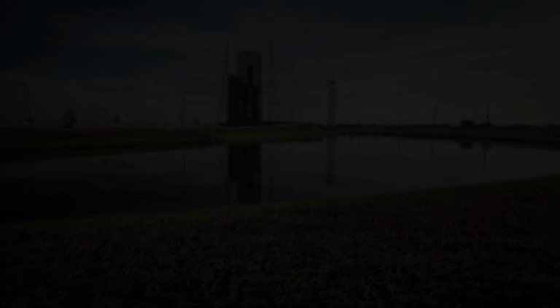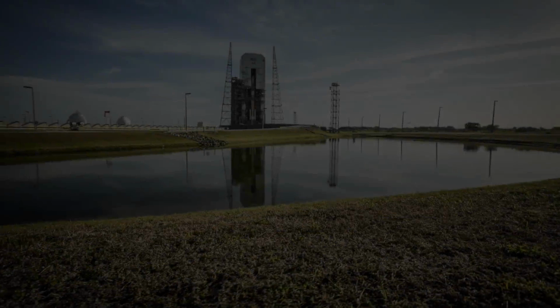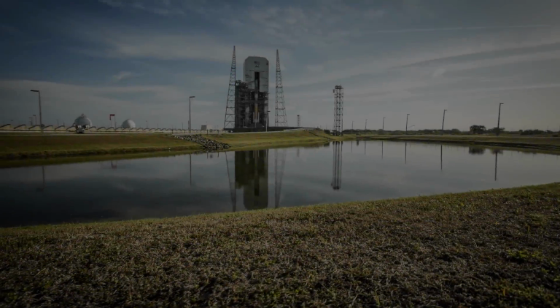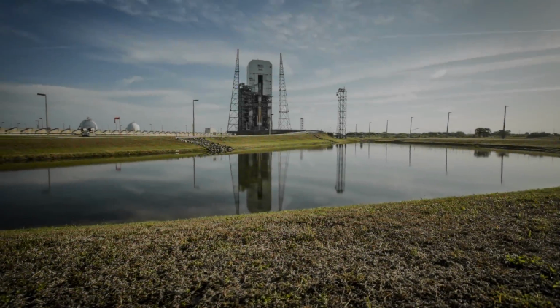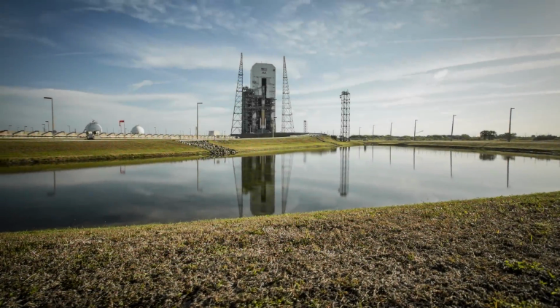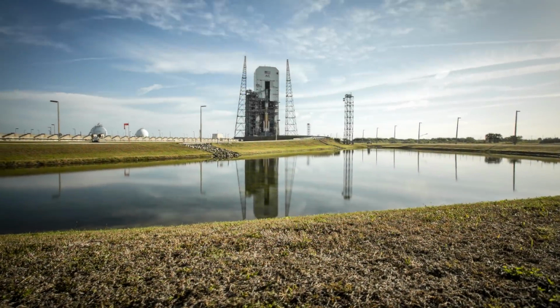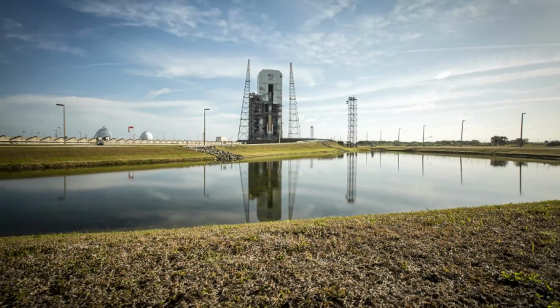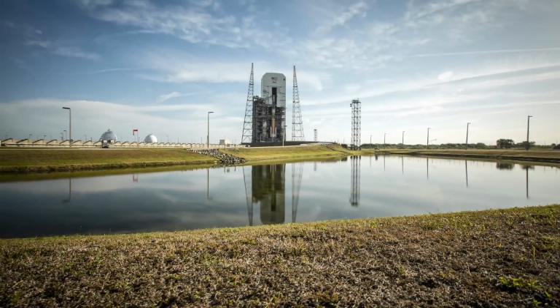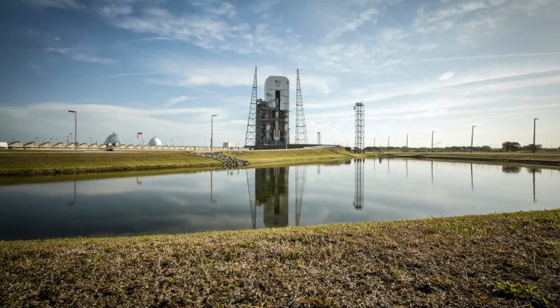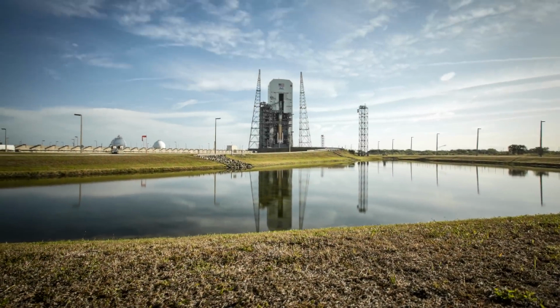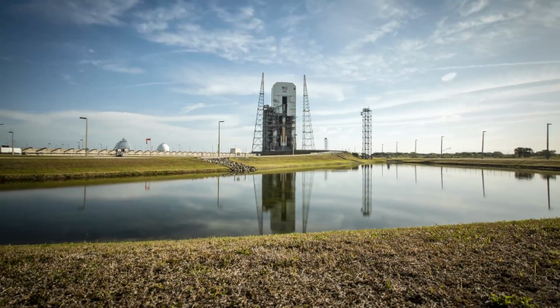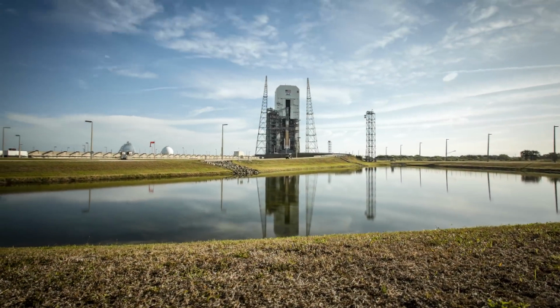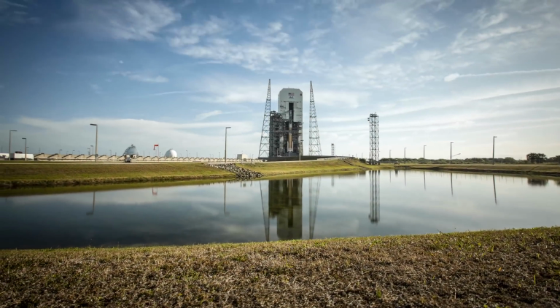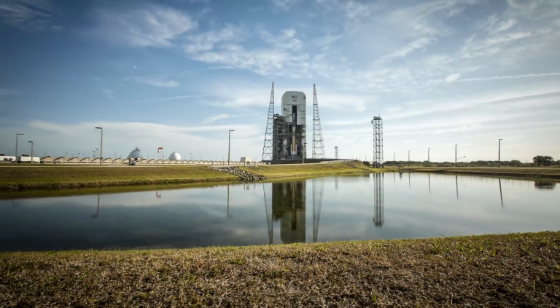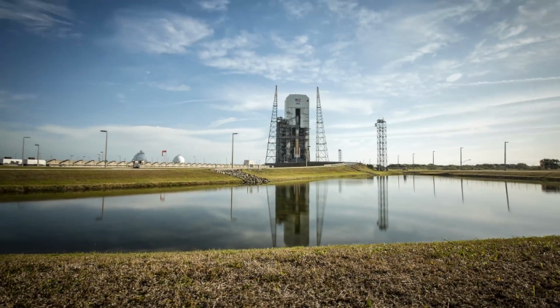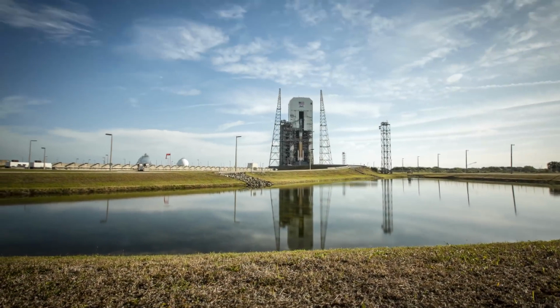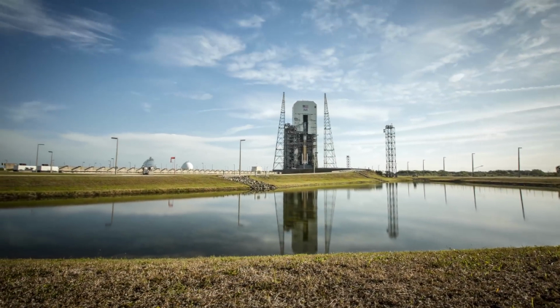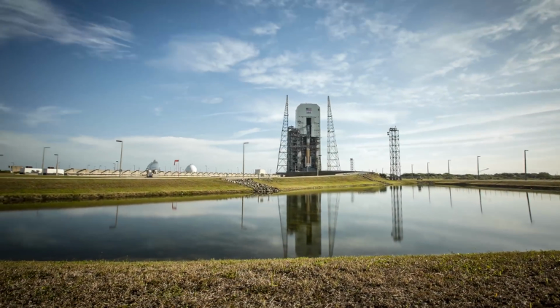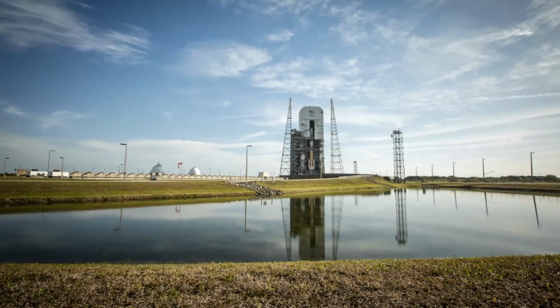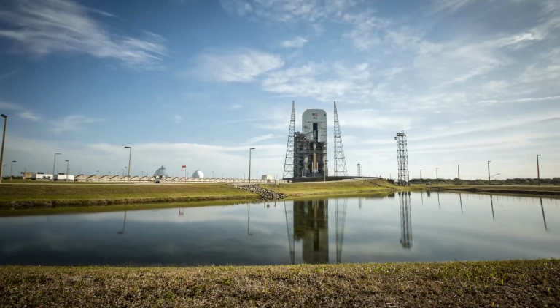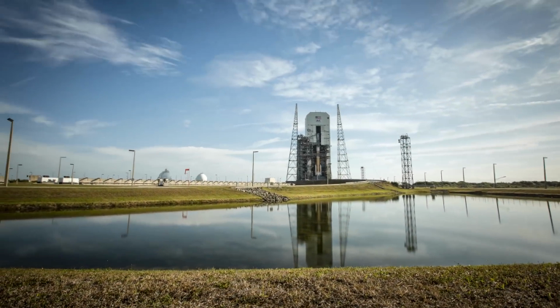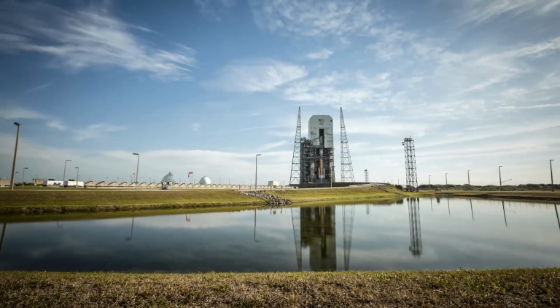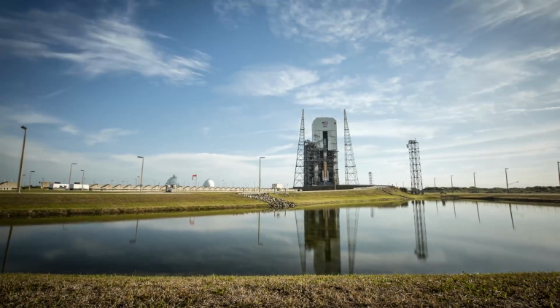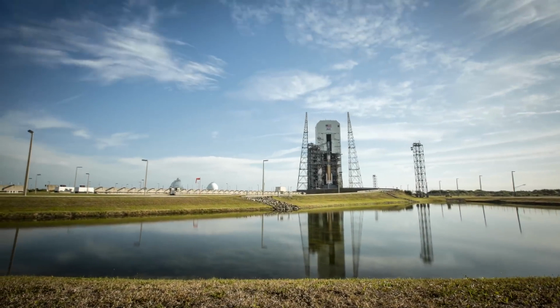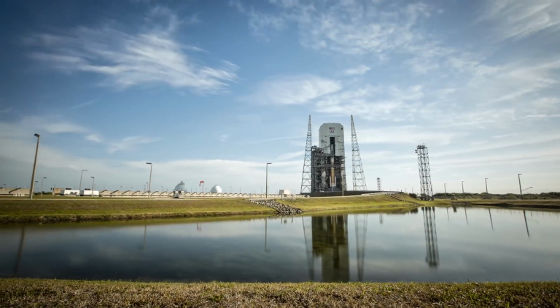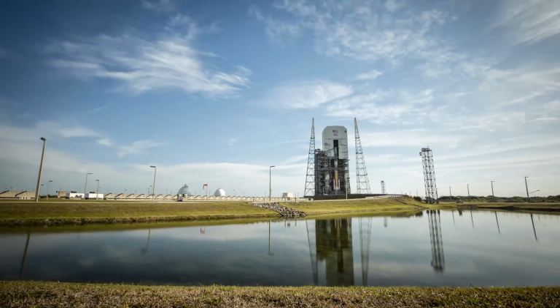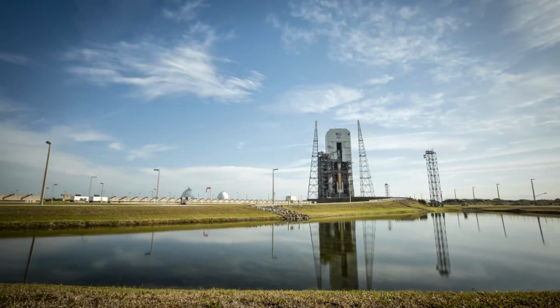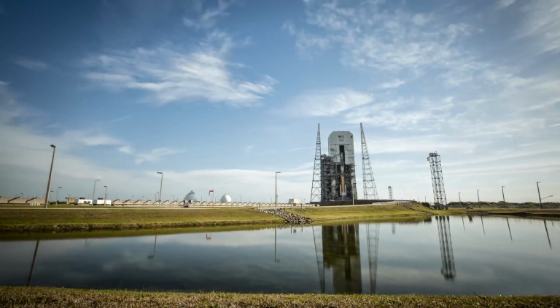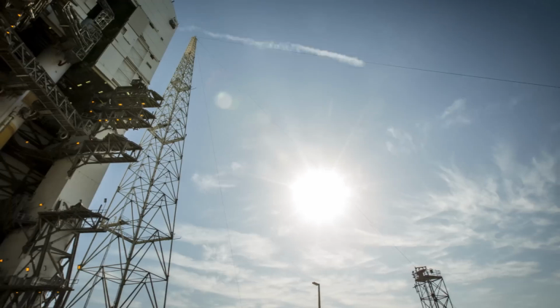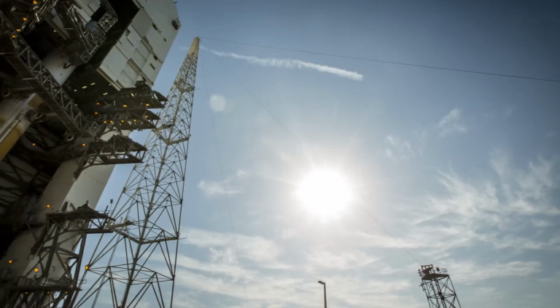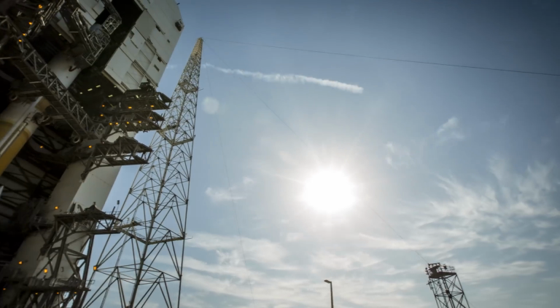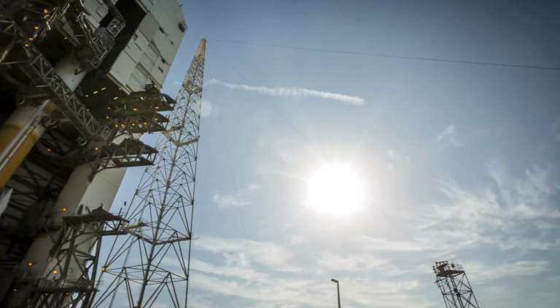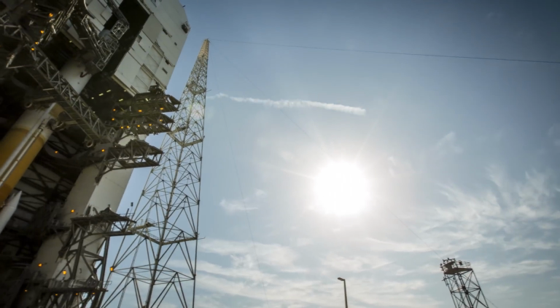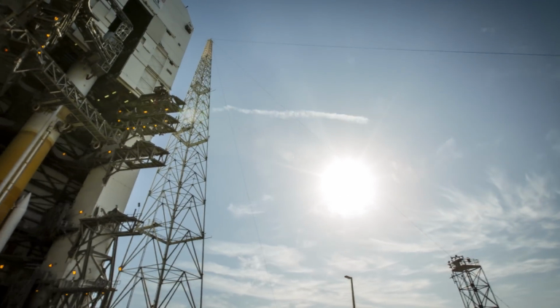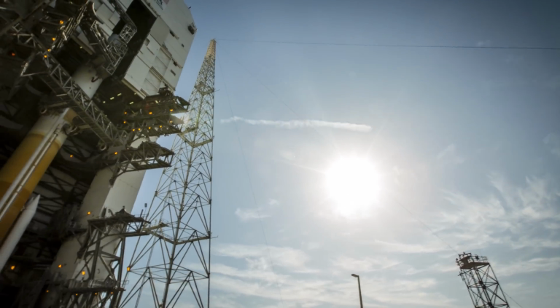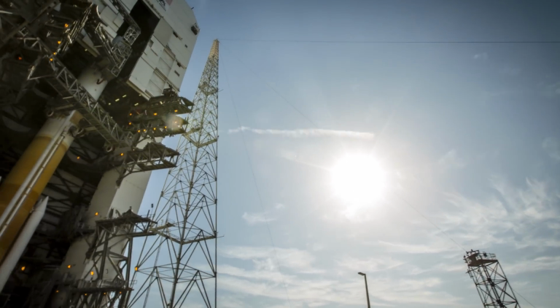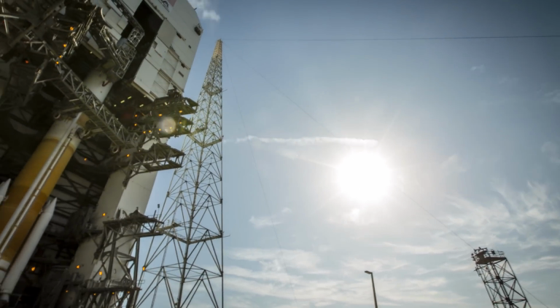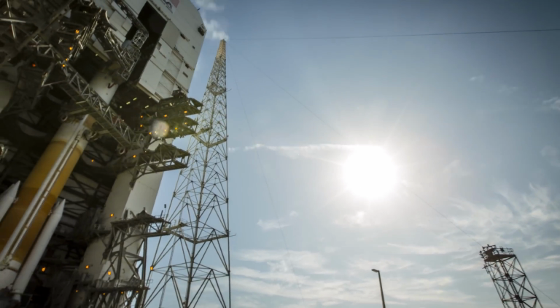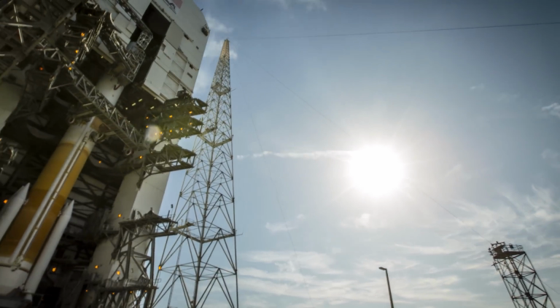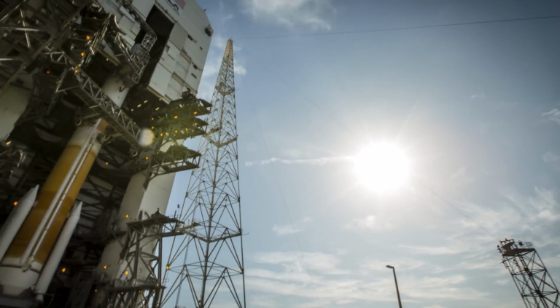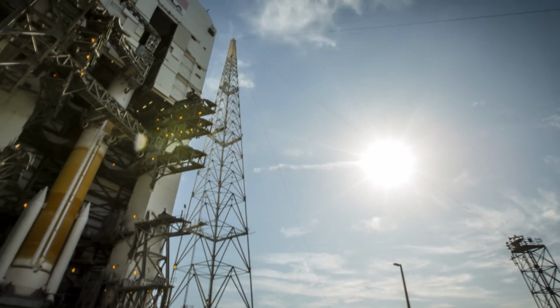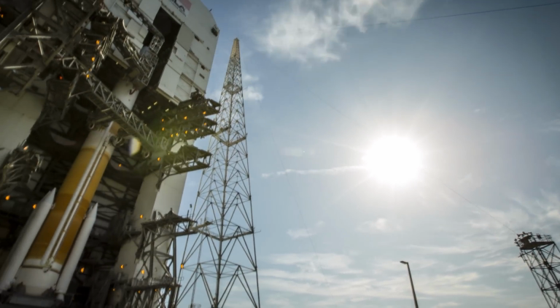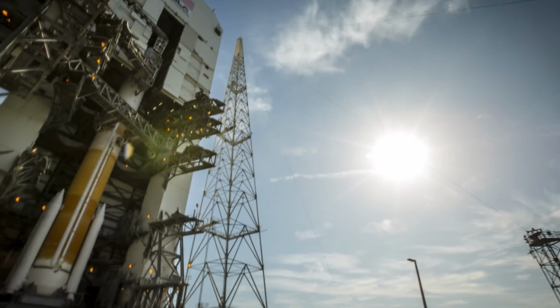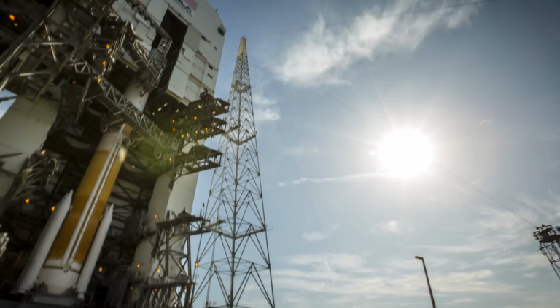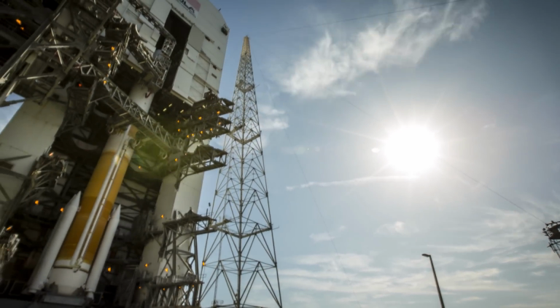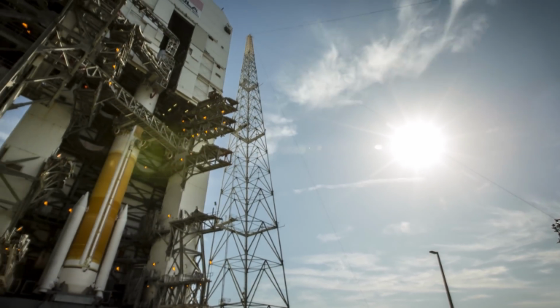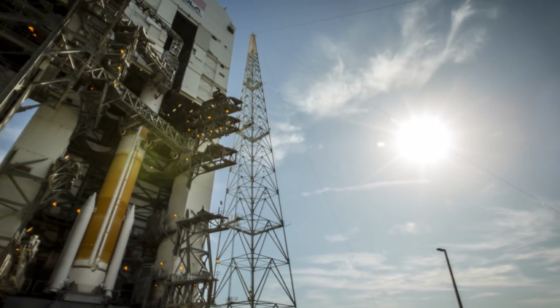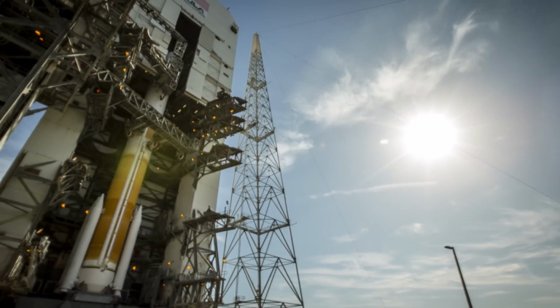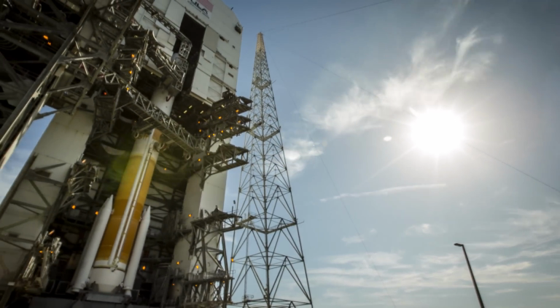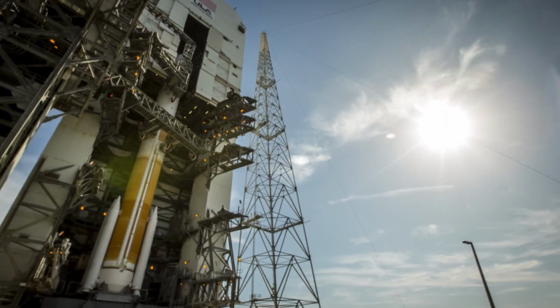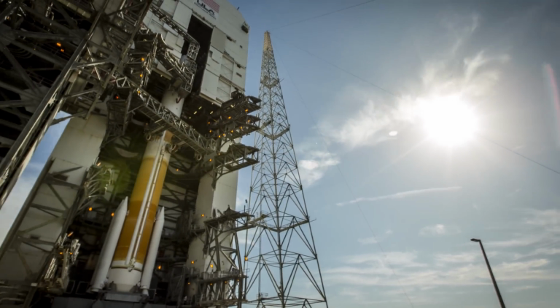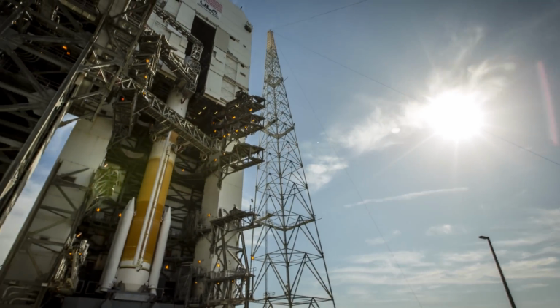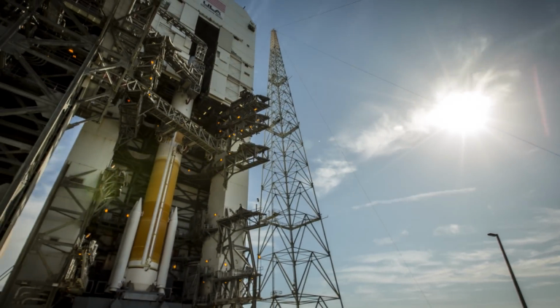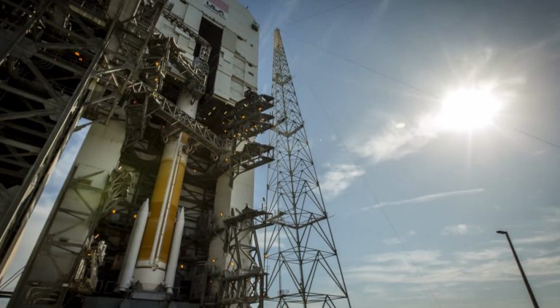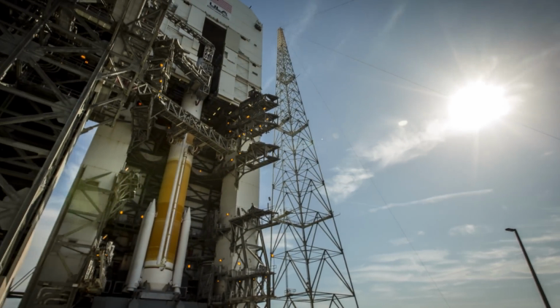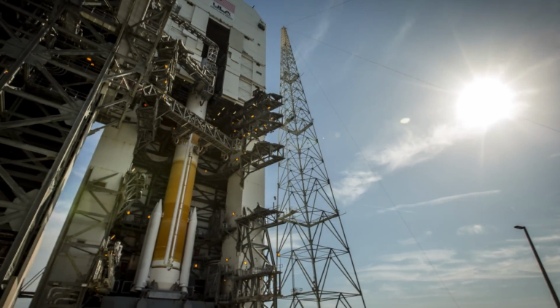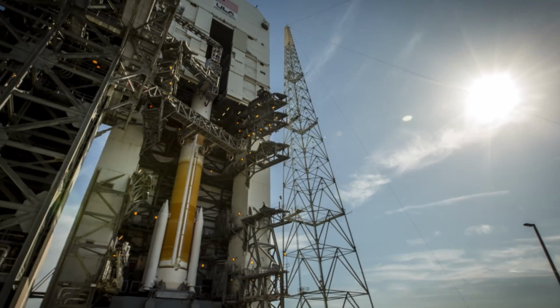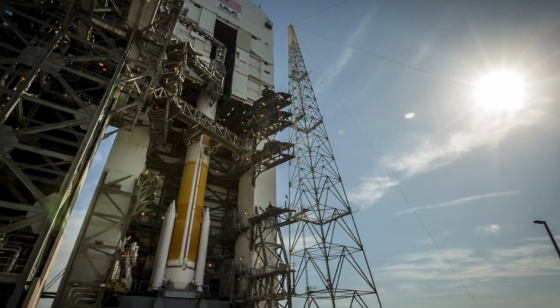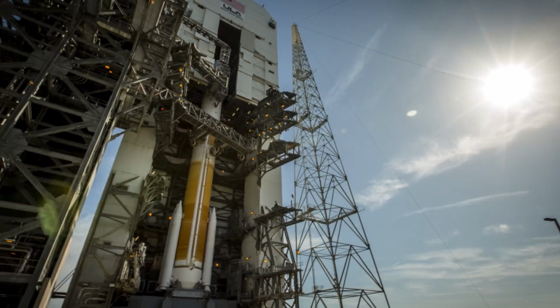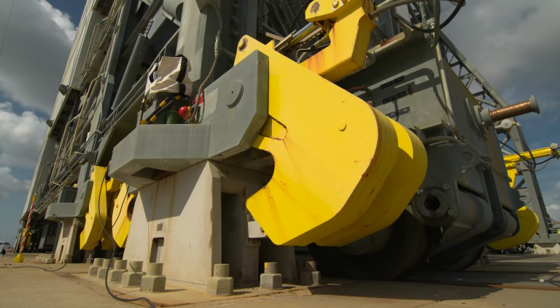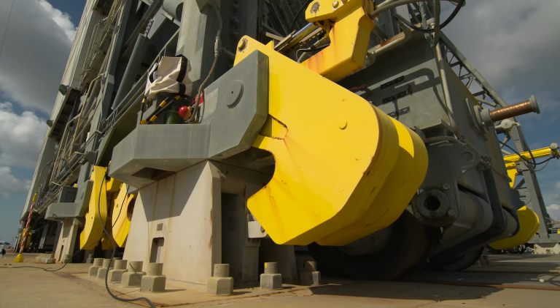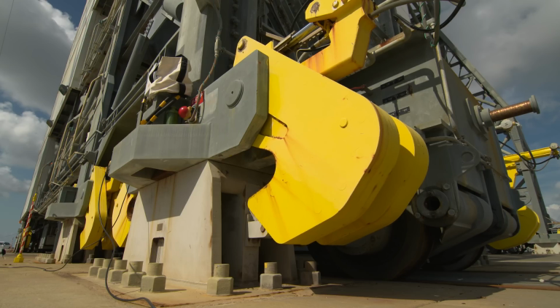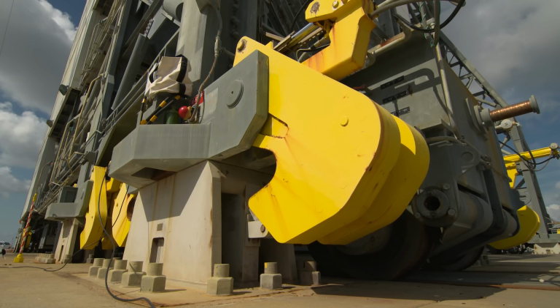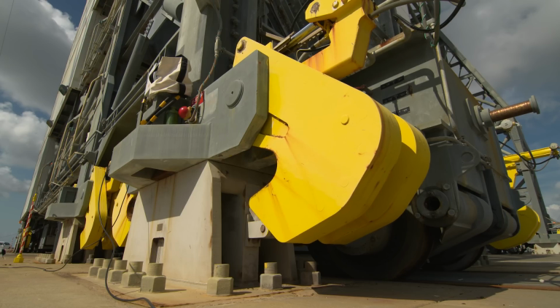Checklist is complete. Stand engineer, proceed with MST jacking and roll to park position. Roger.